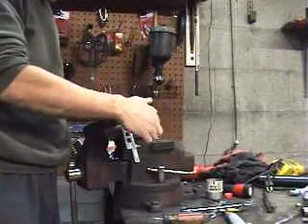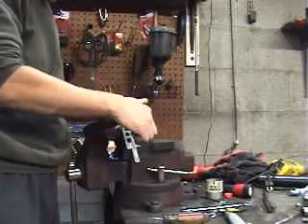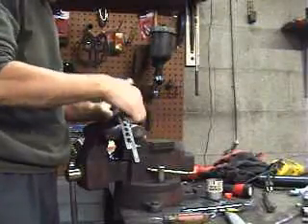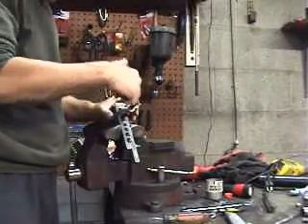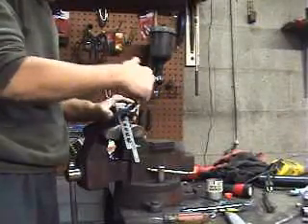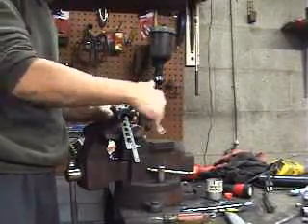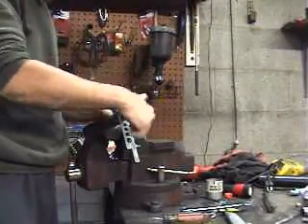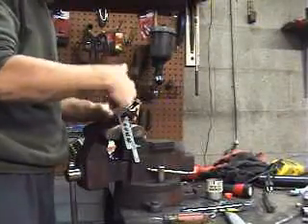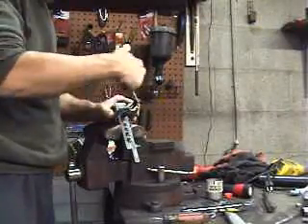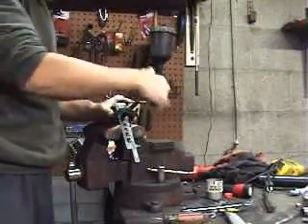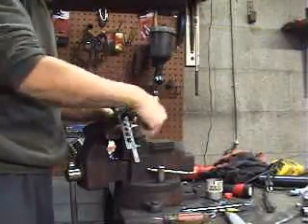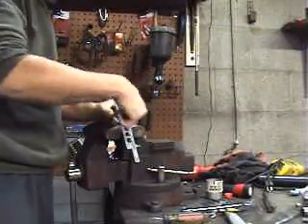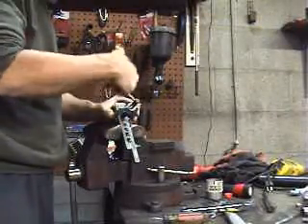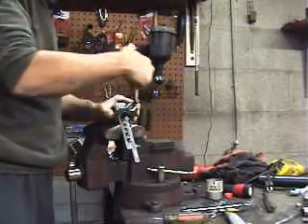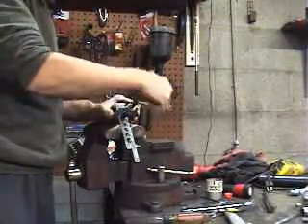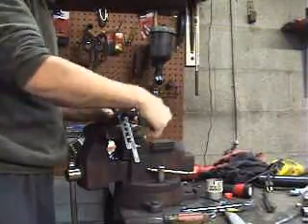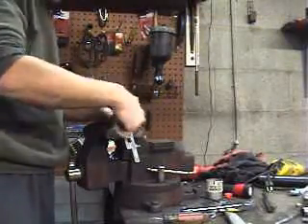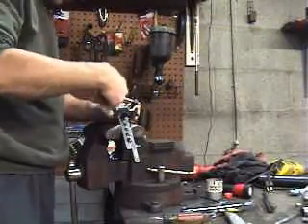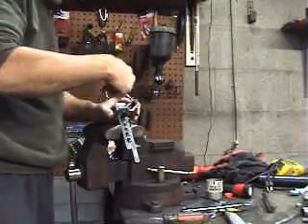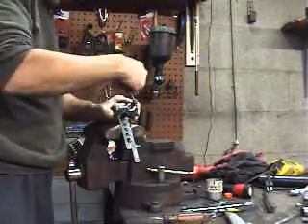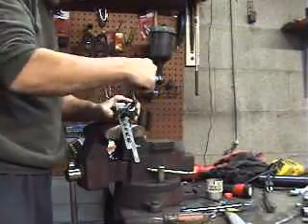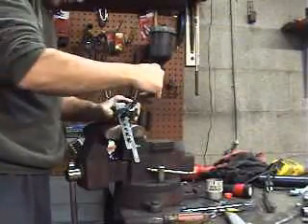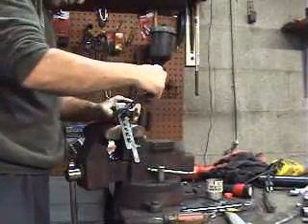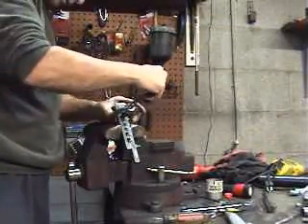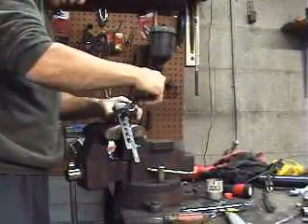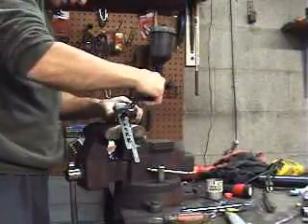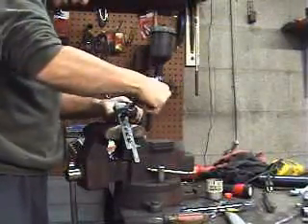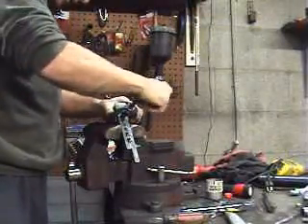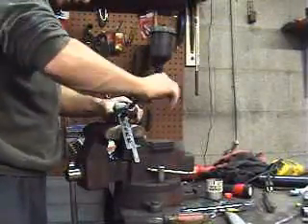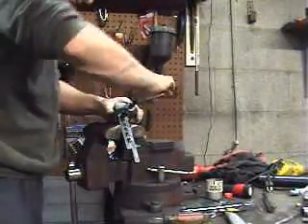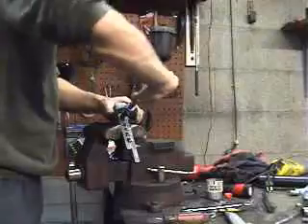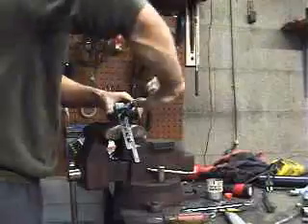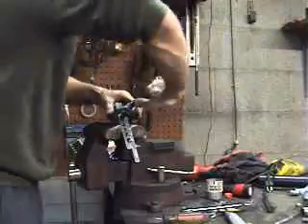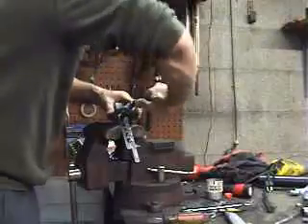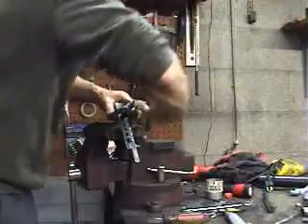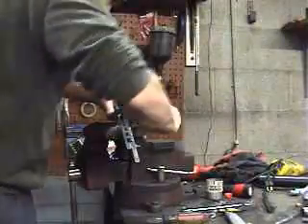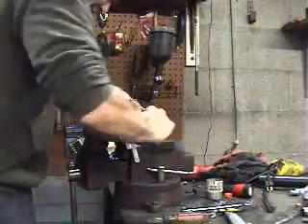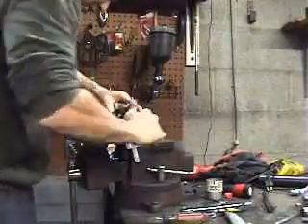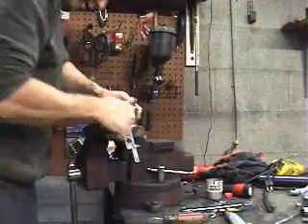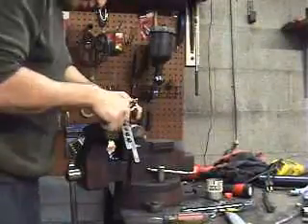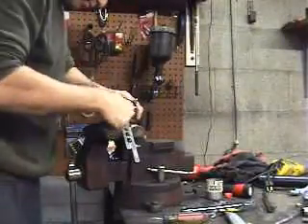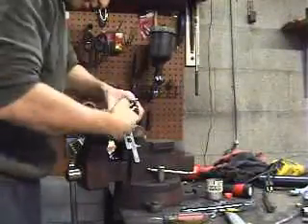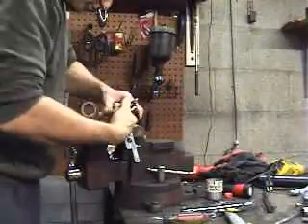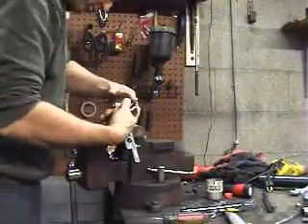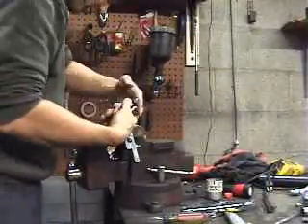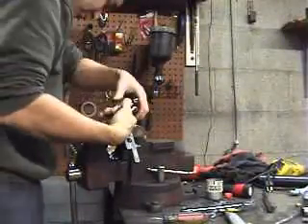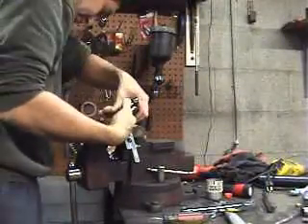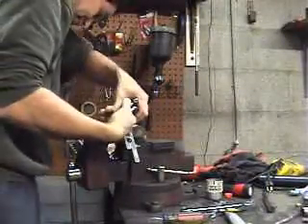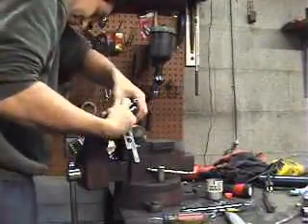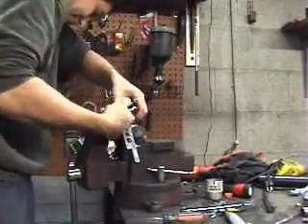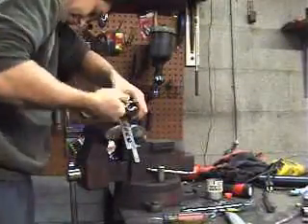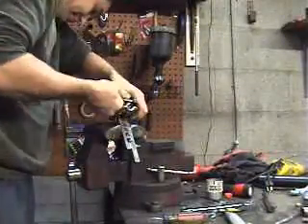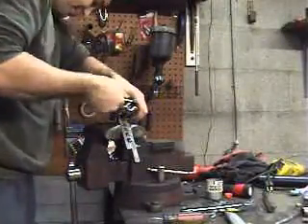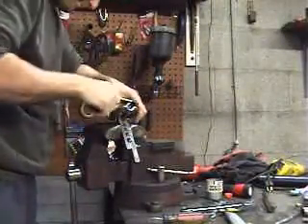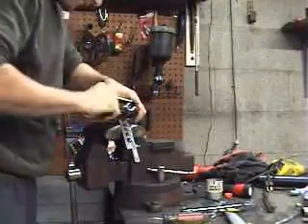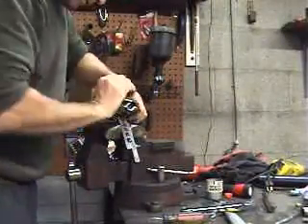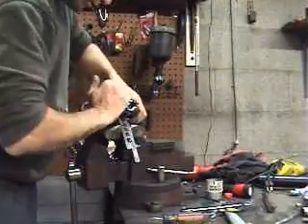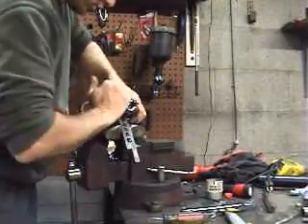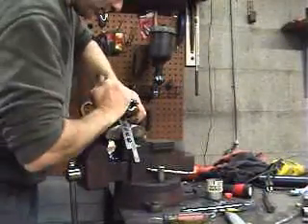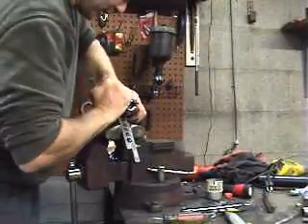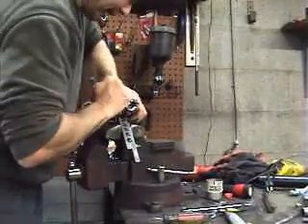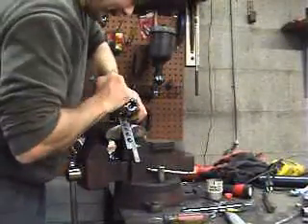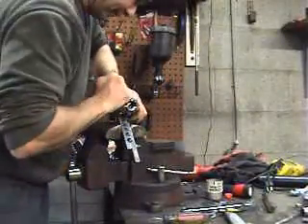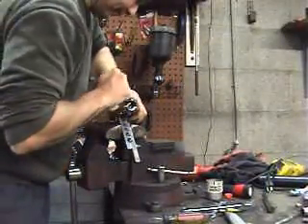What you do is you put this on top of that bit like that, and what that does is it kind of swells your tubing out.